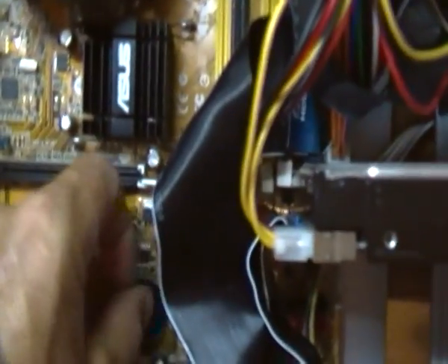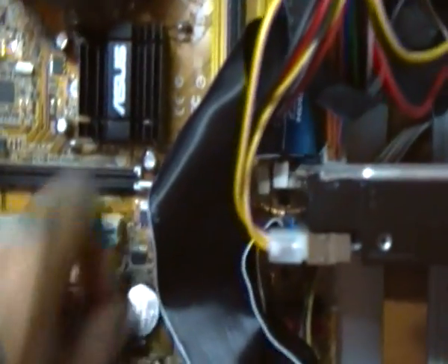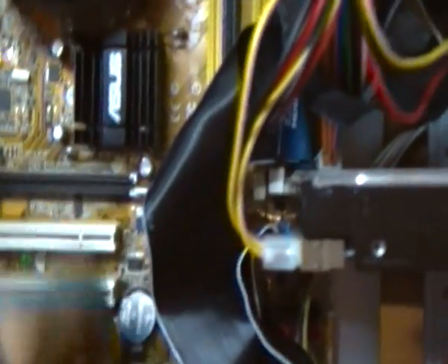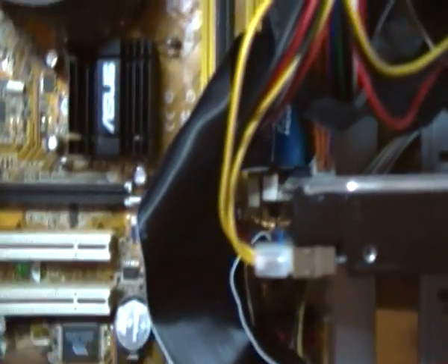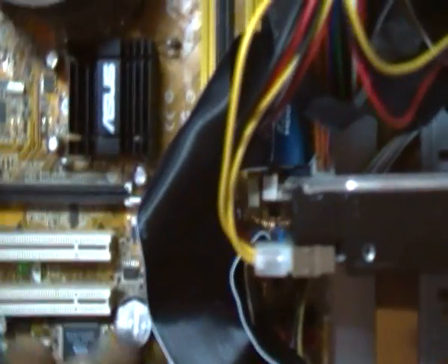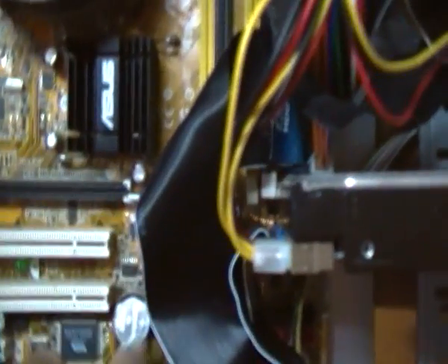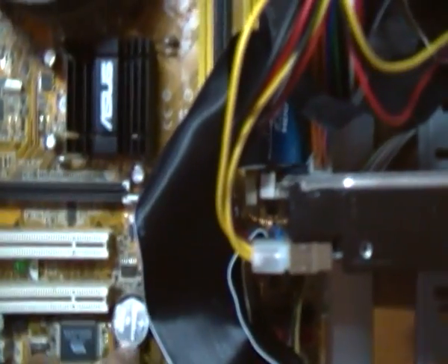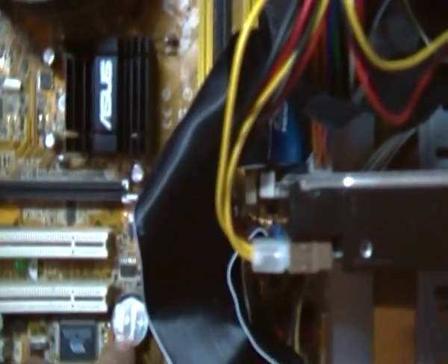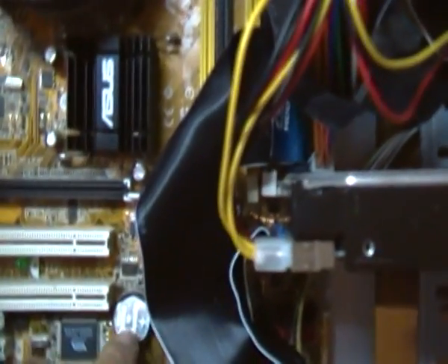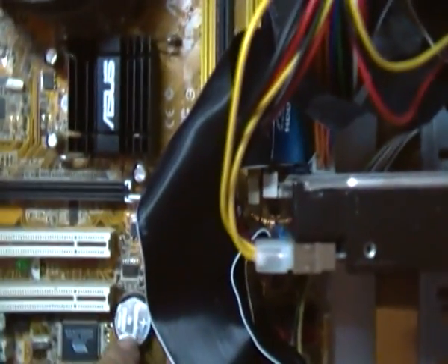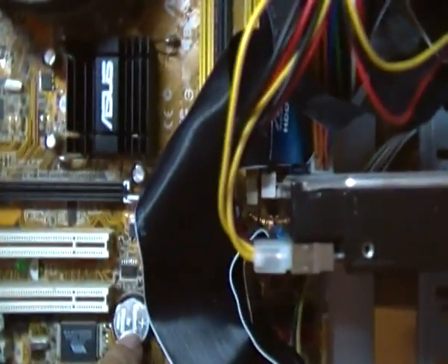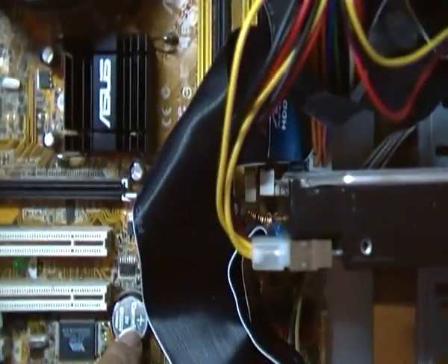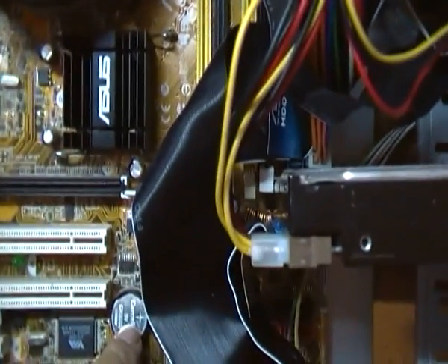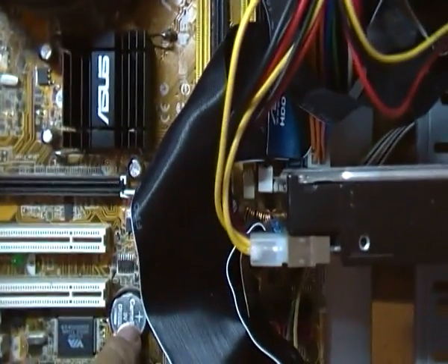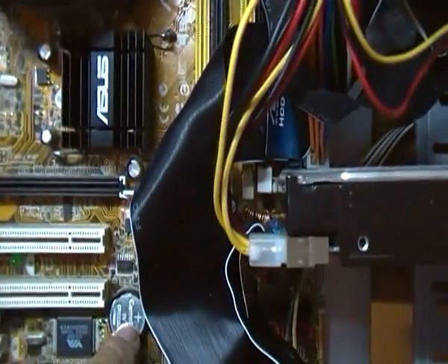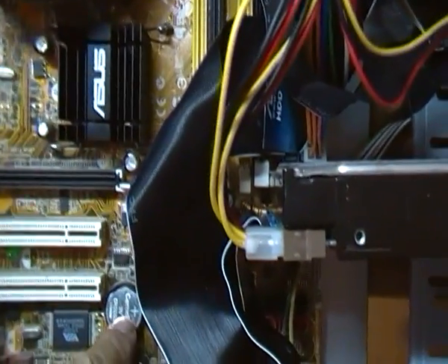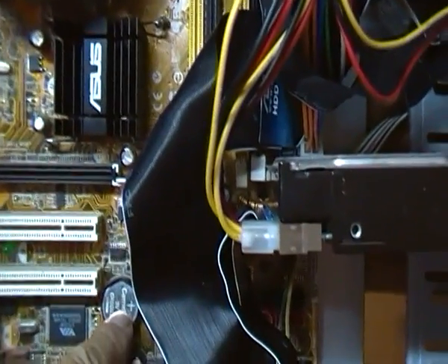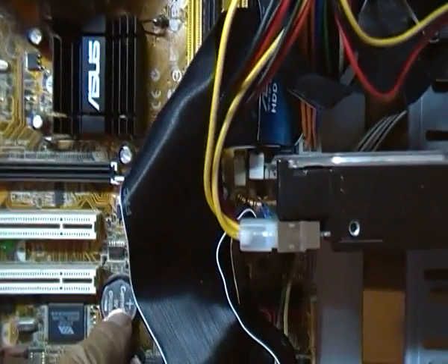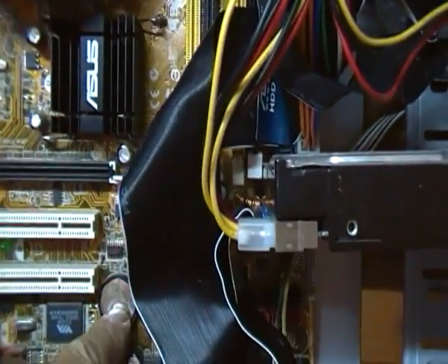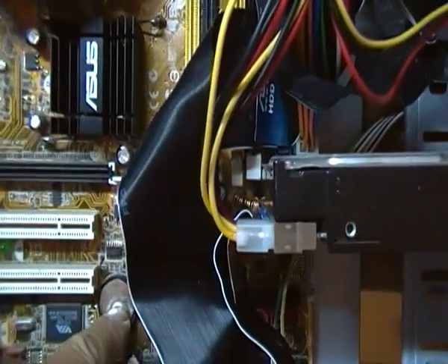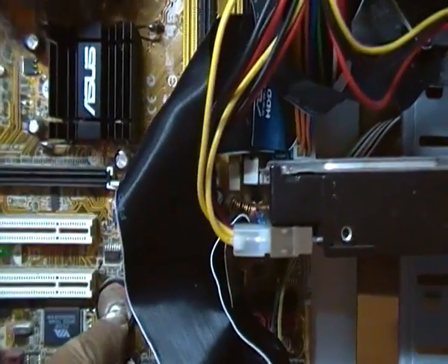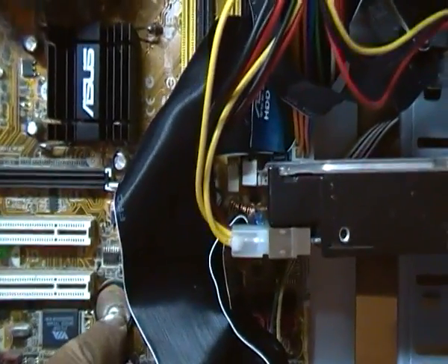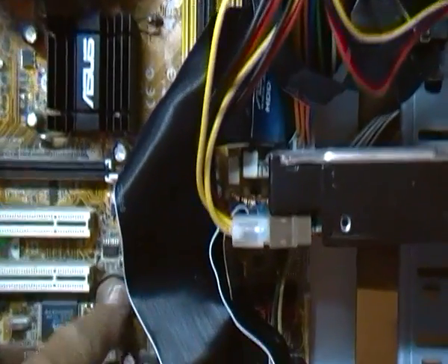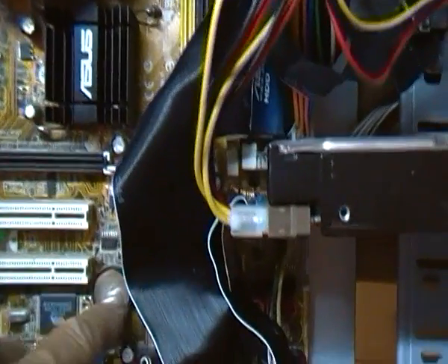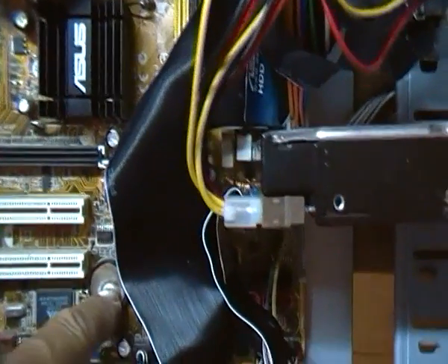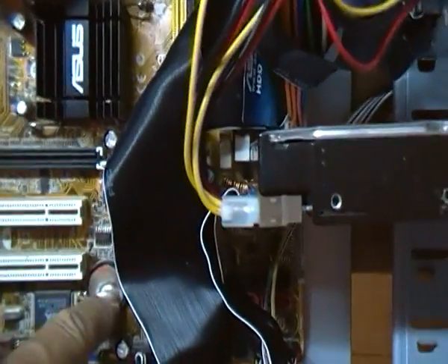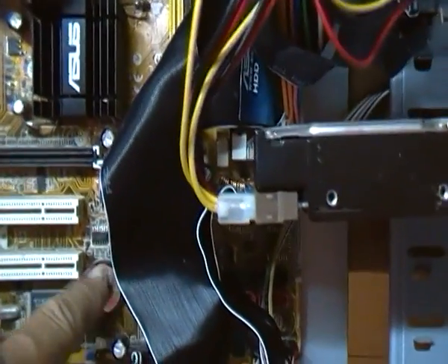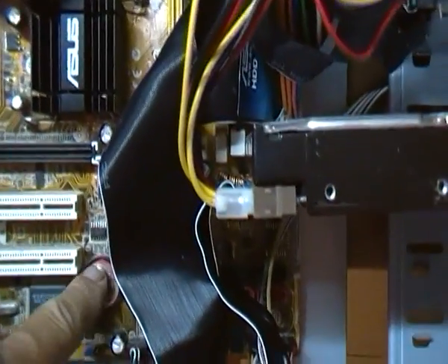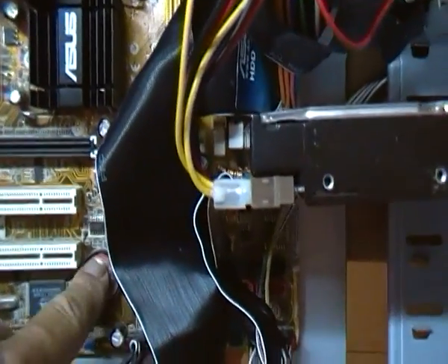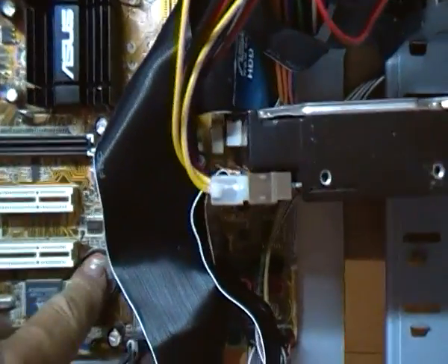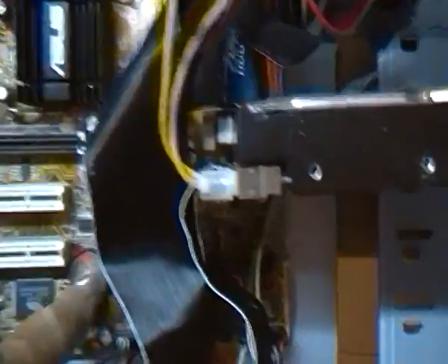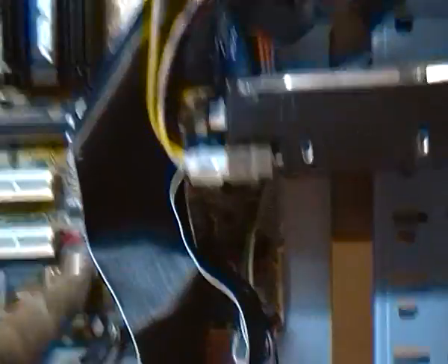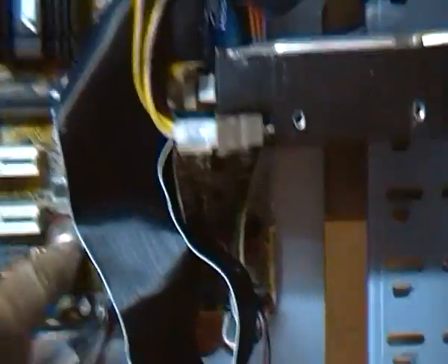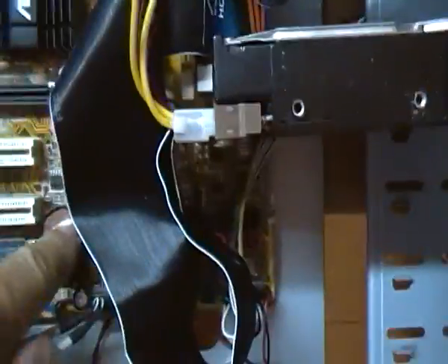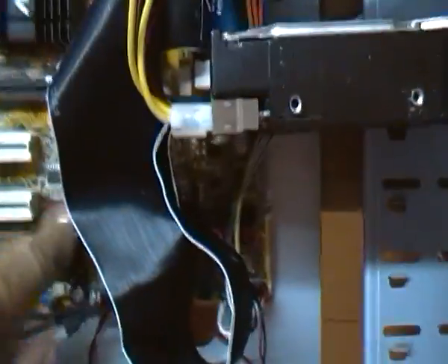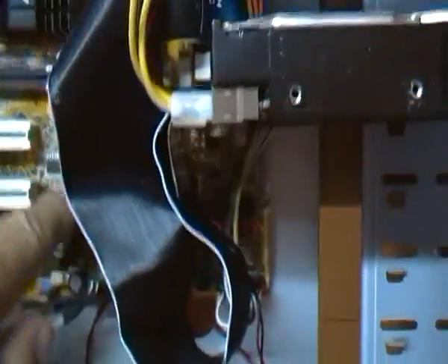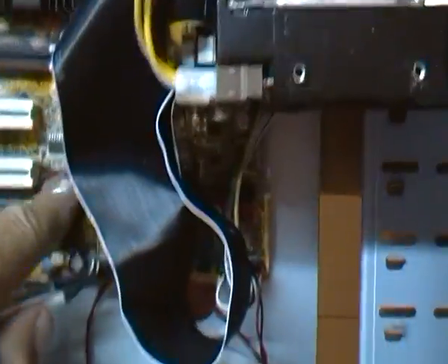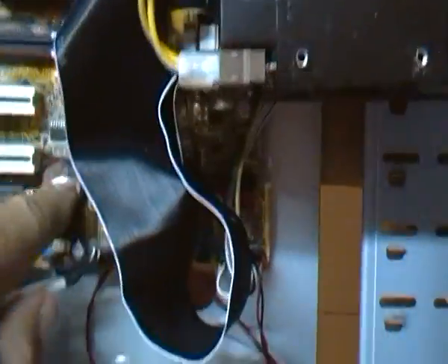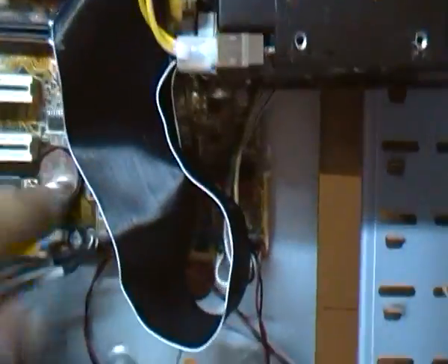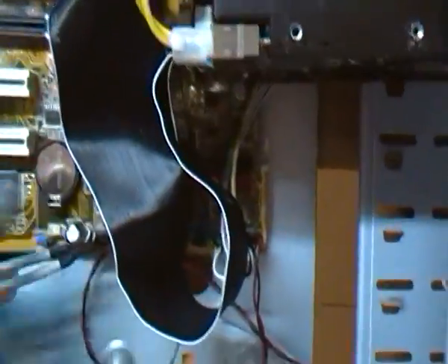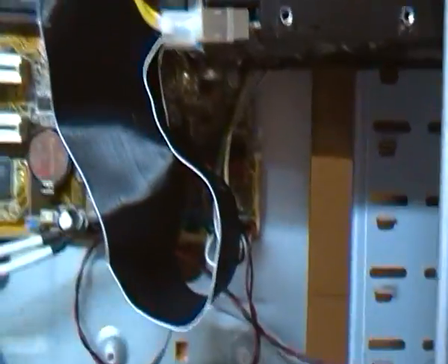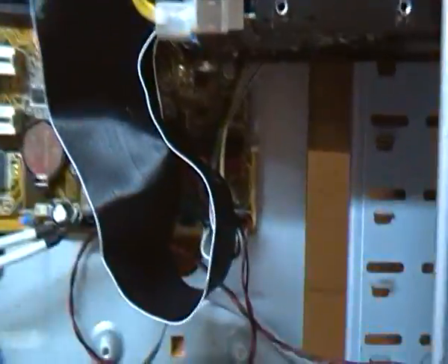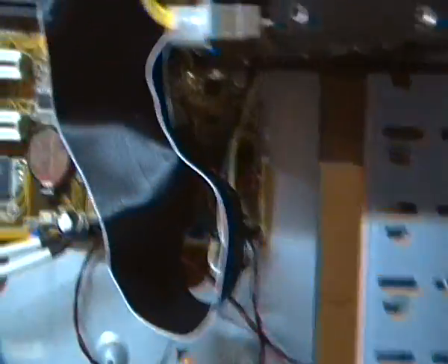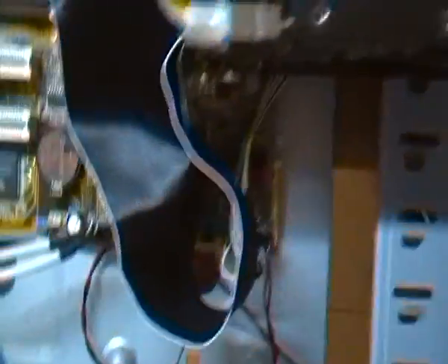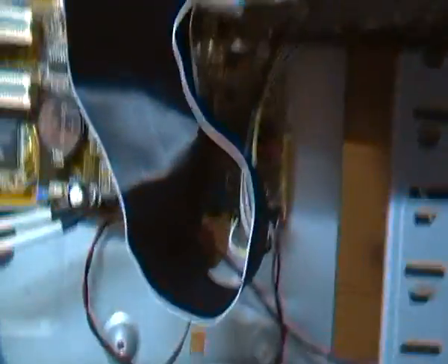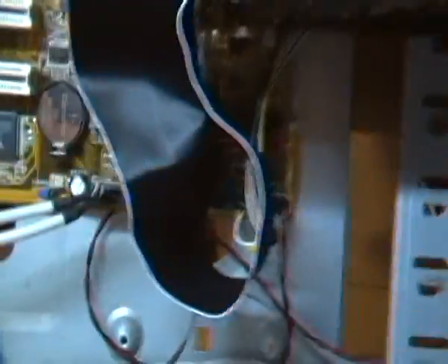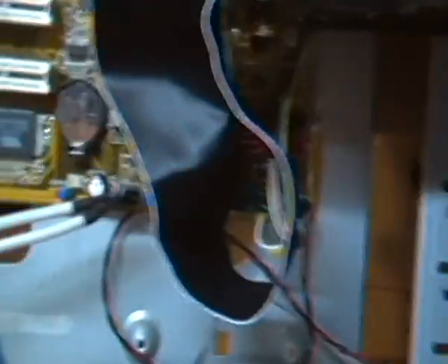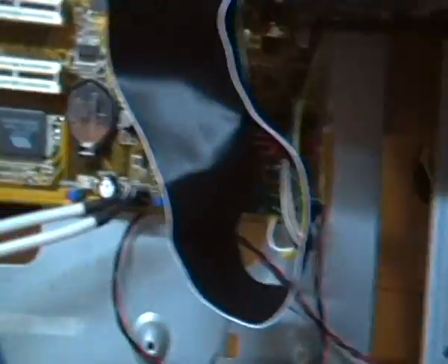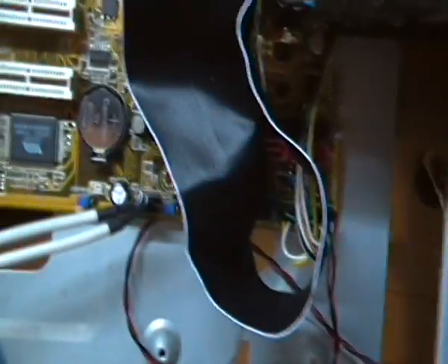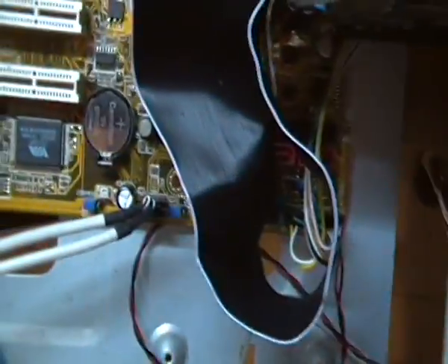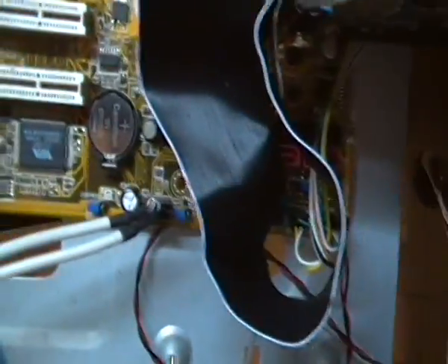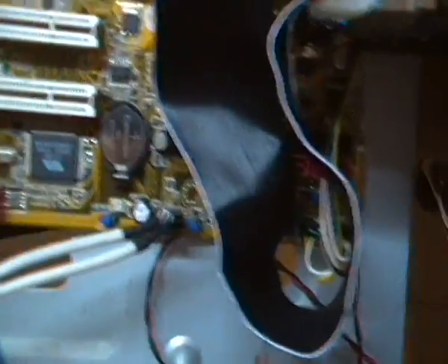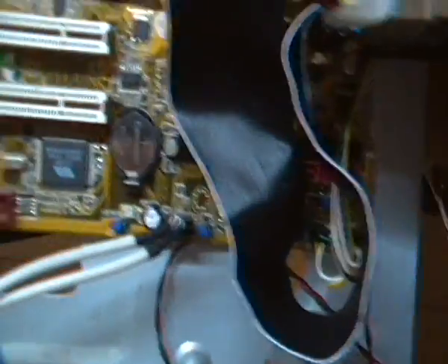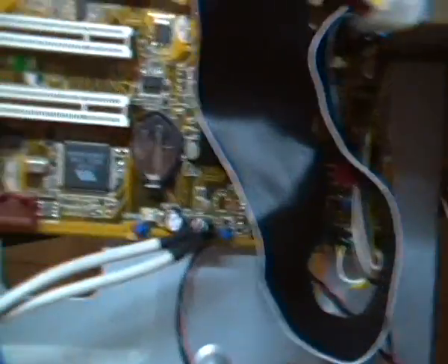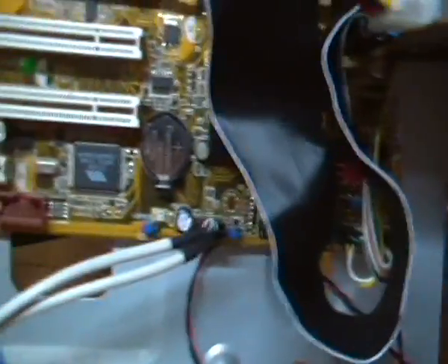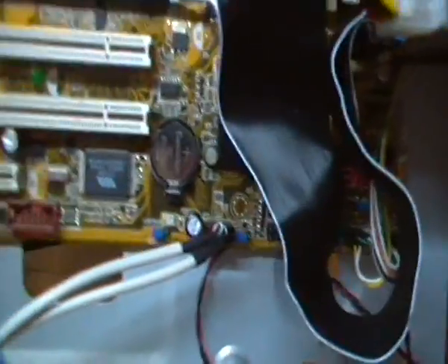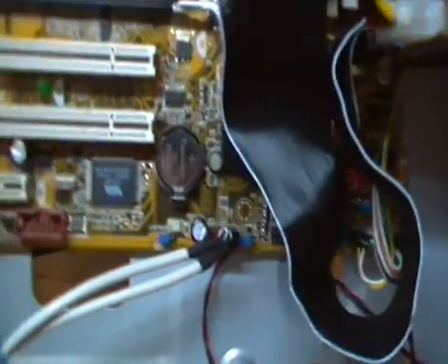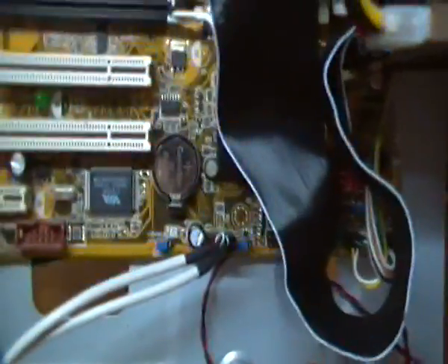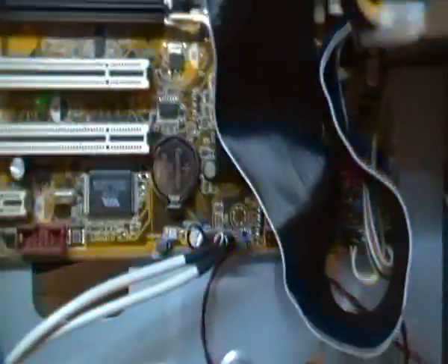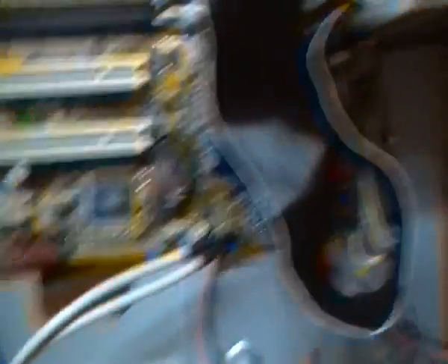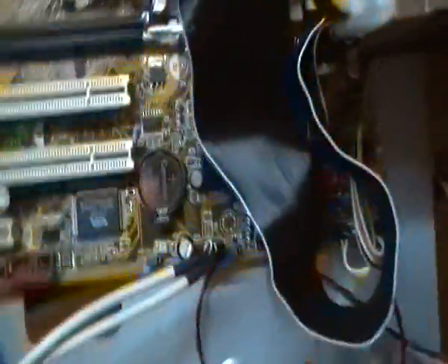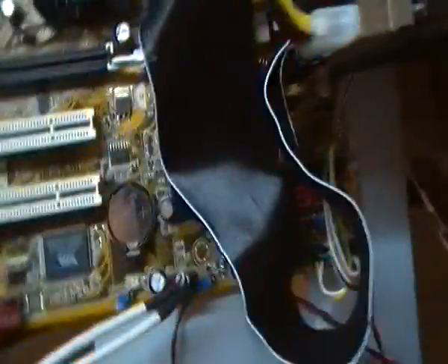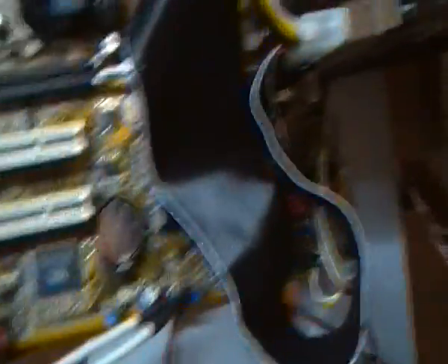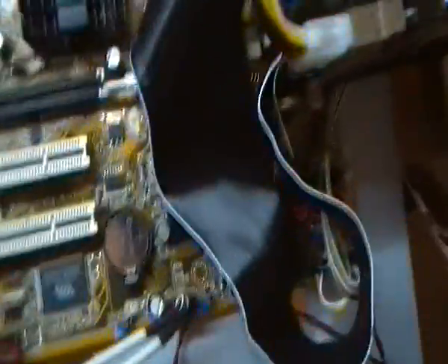Just pop it back in with the writing on the top, press it a few times, make sure it's seated in there OK. And that's it.